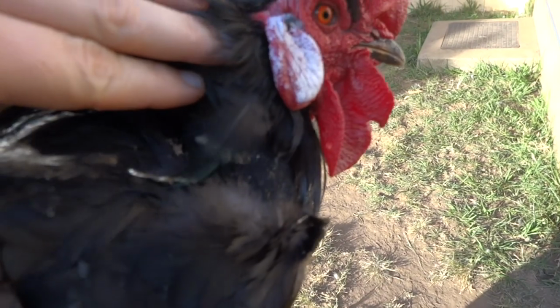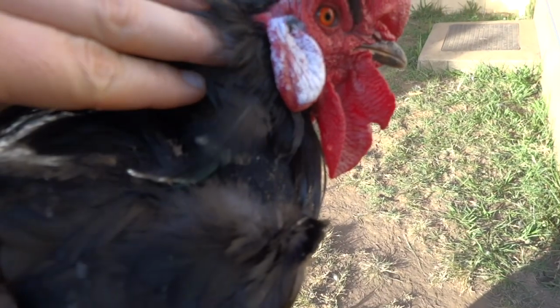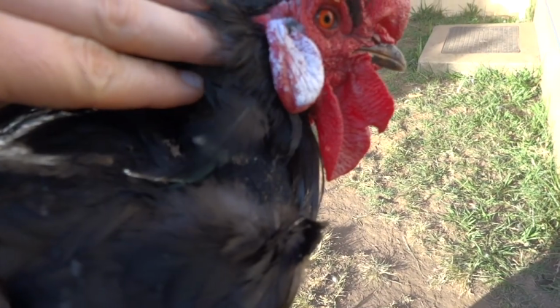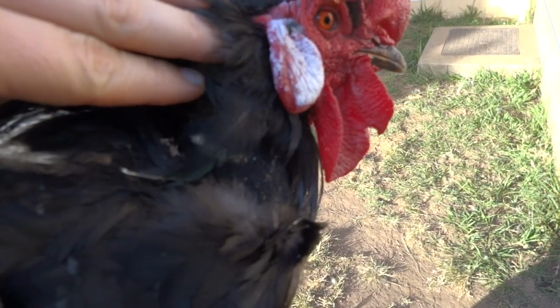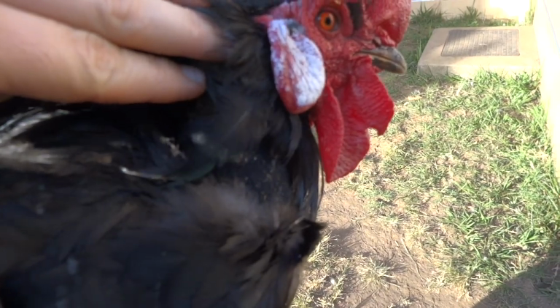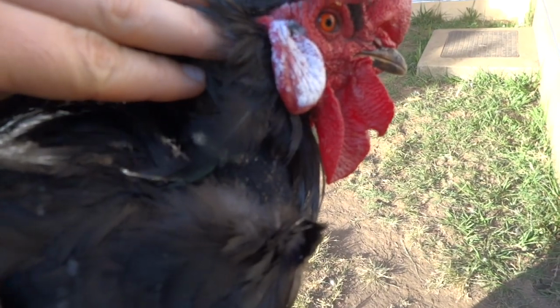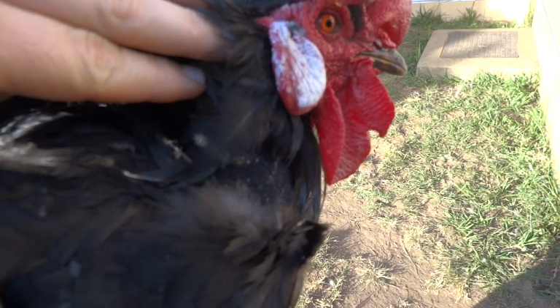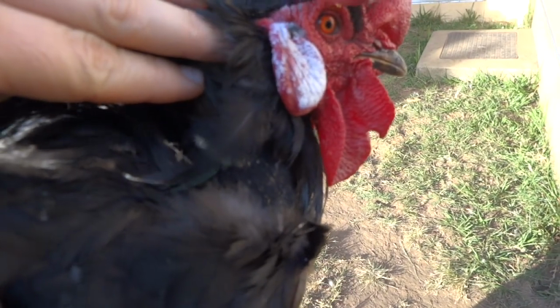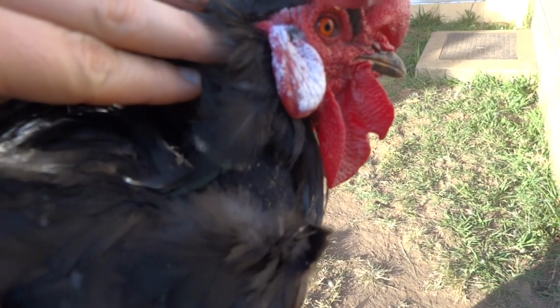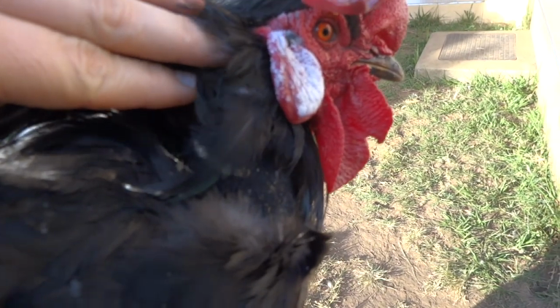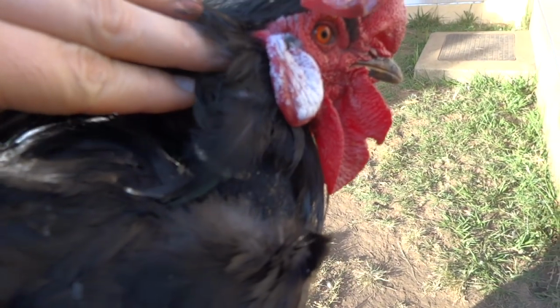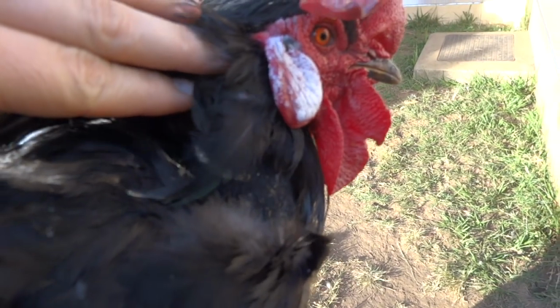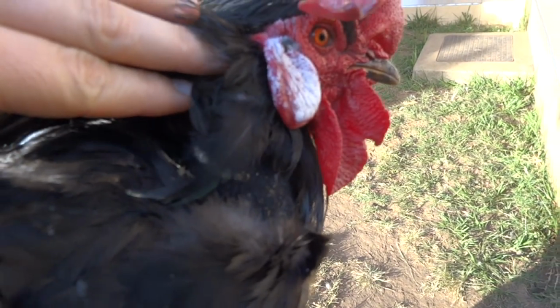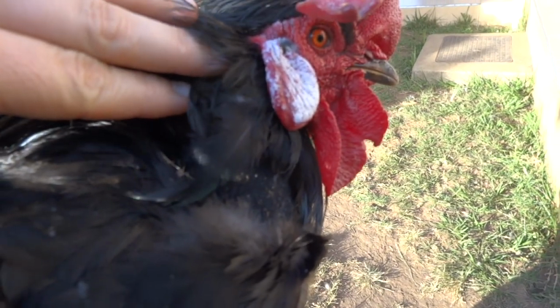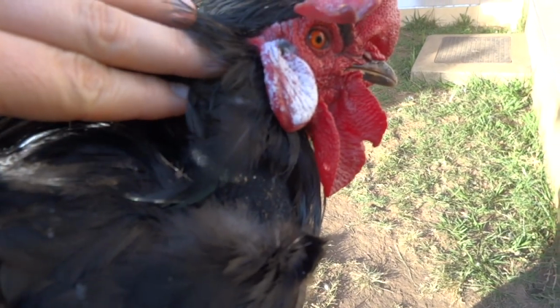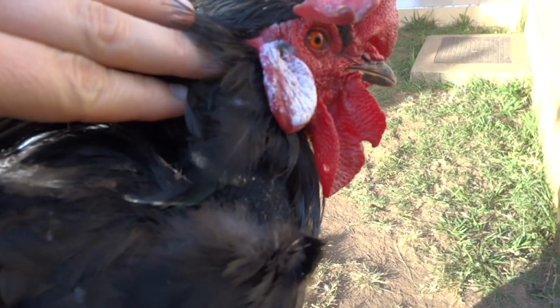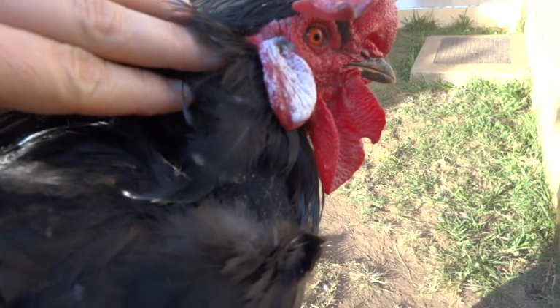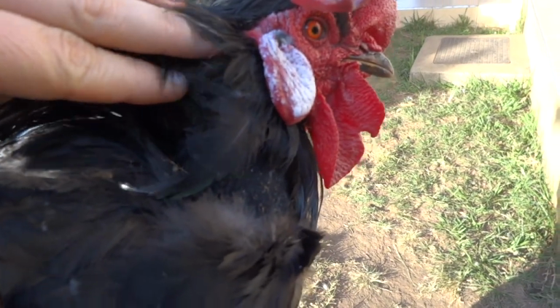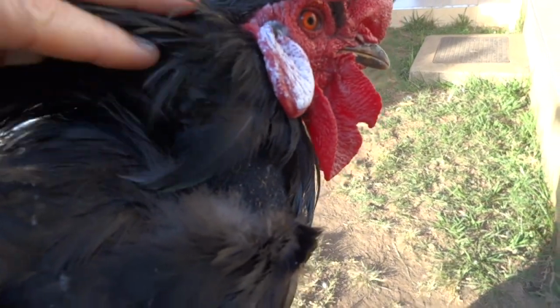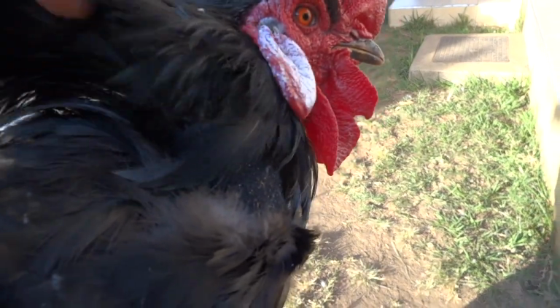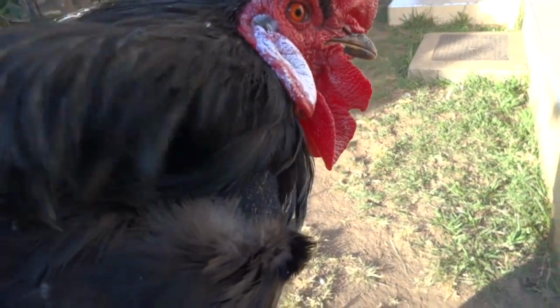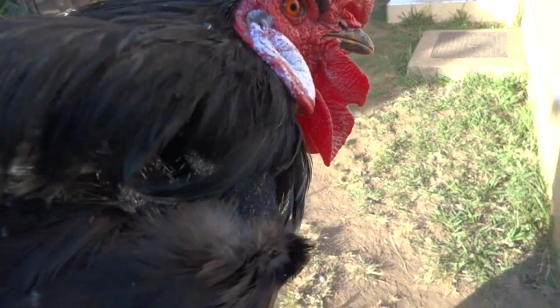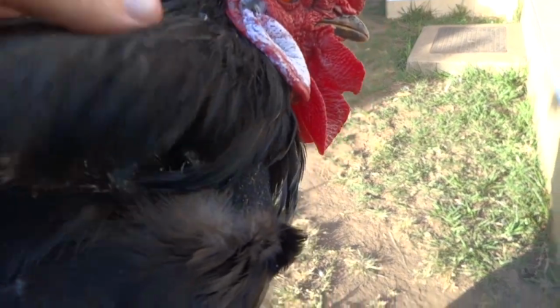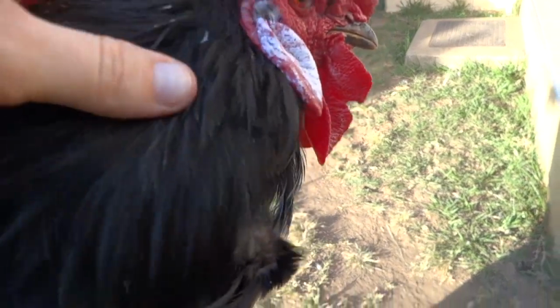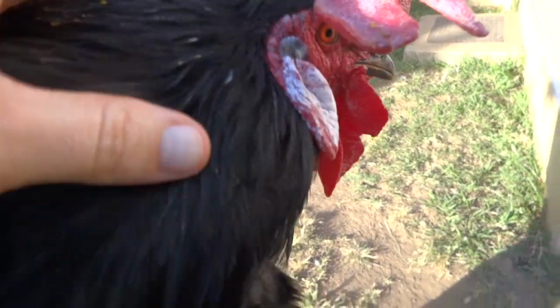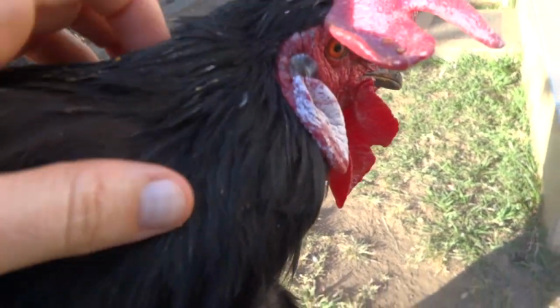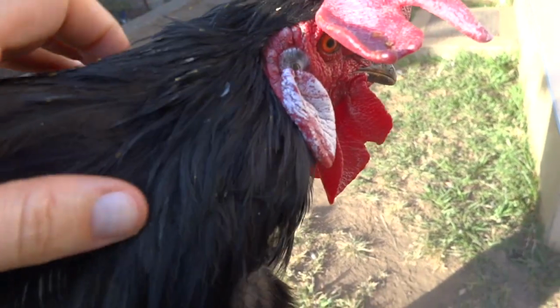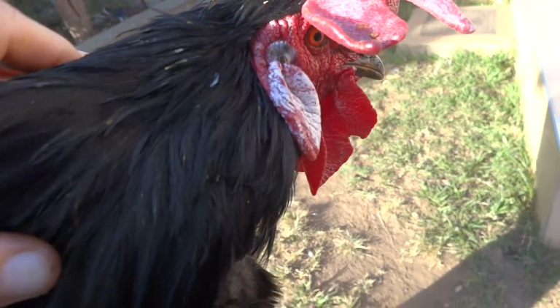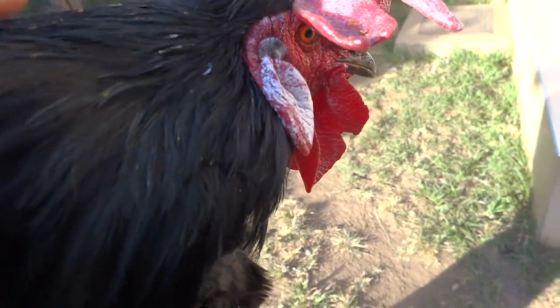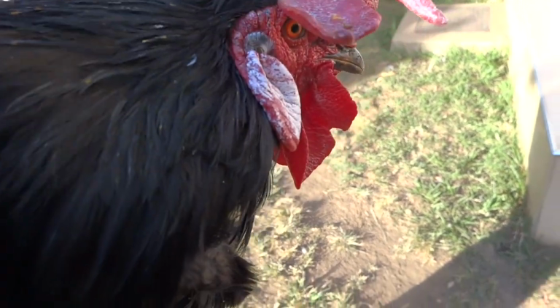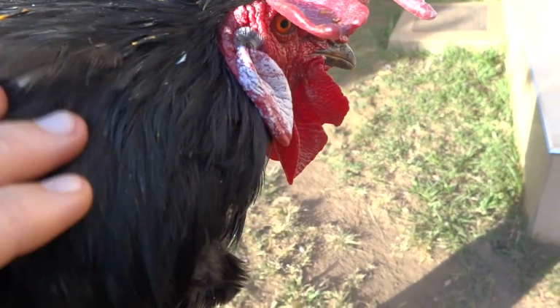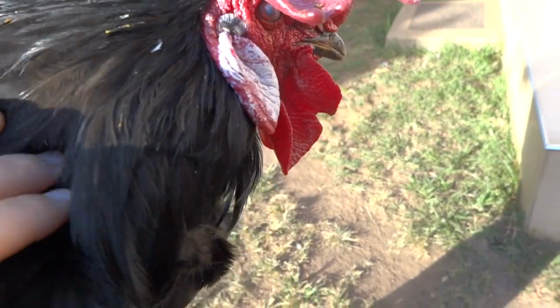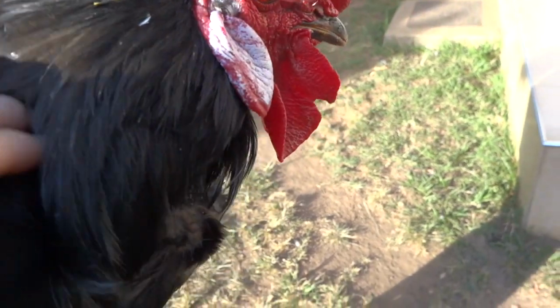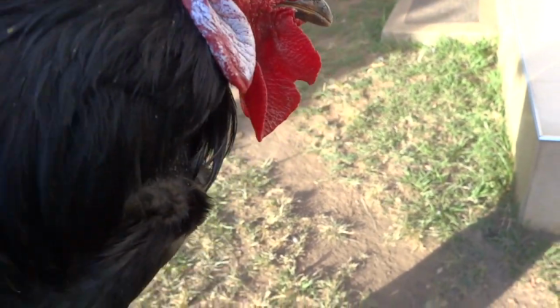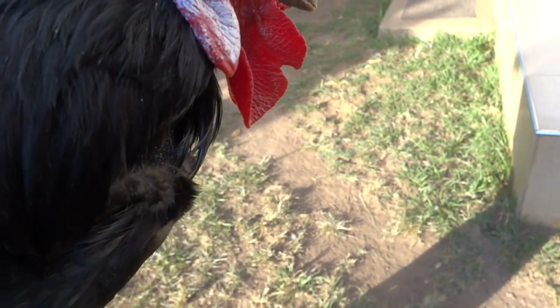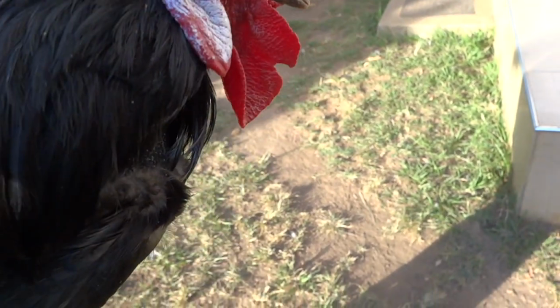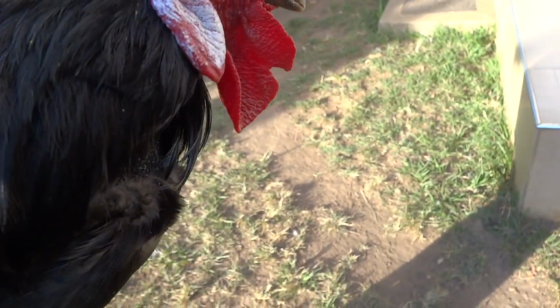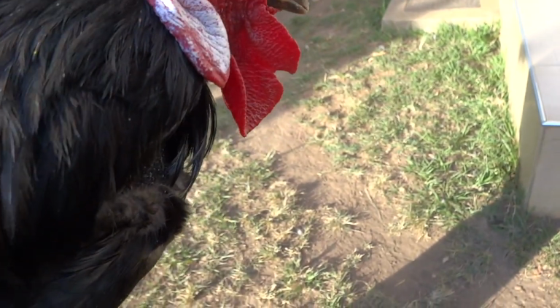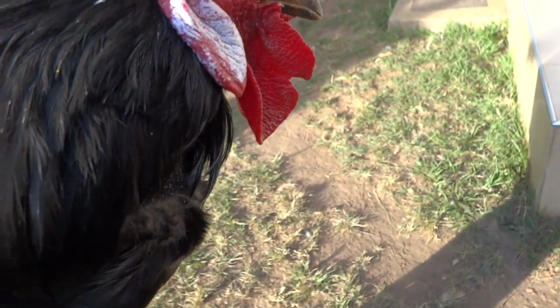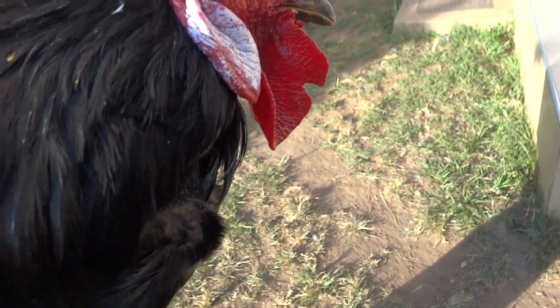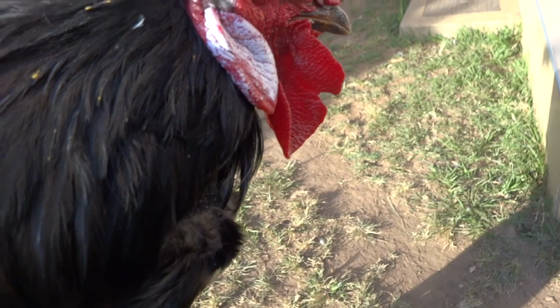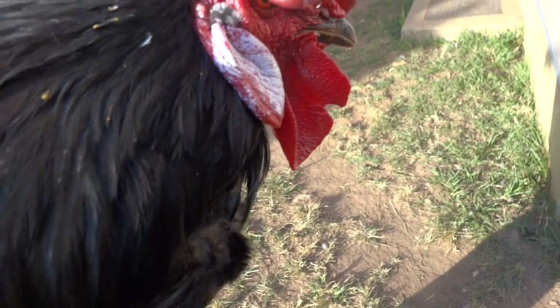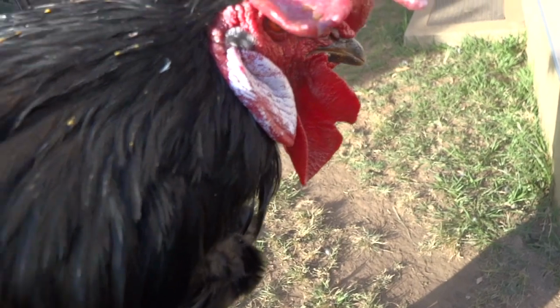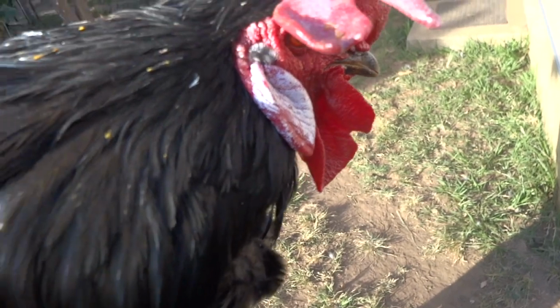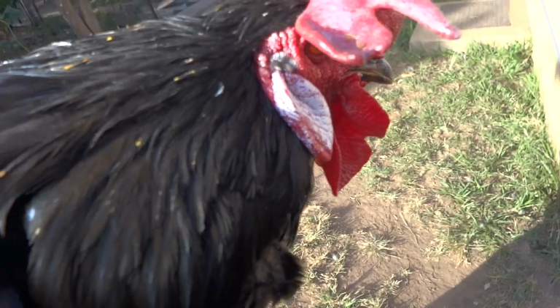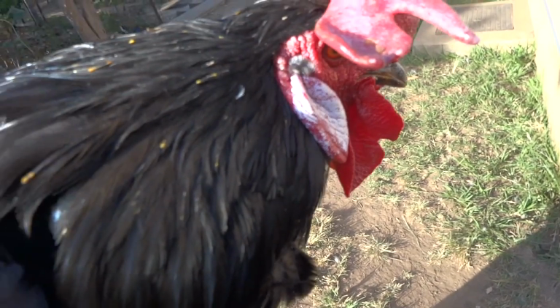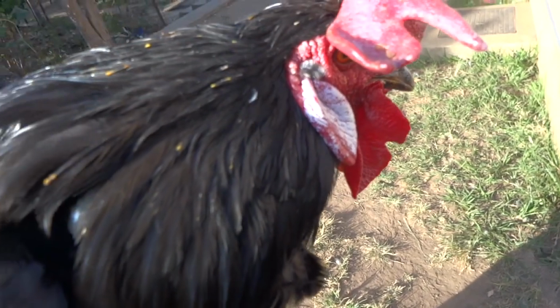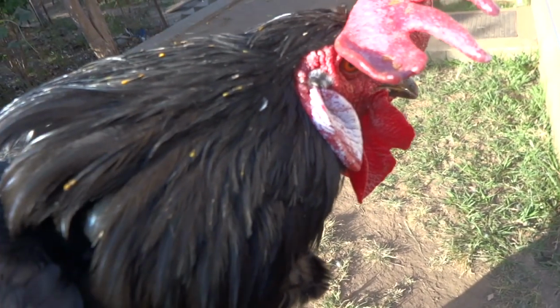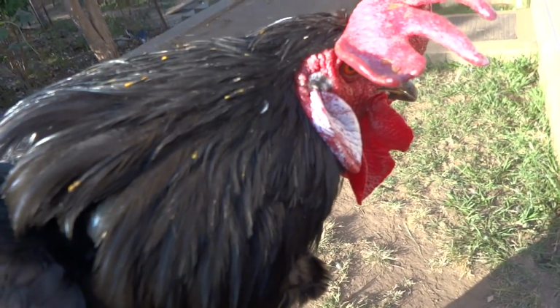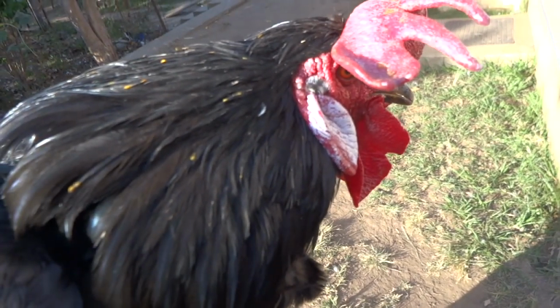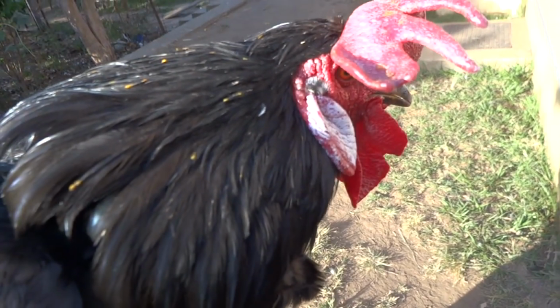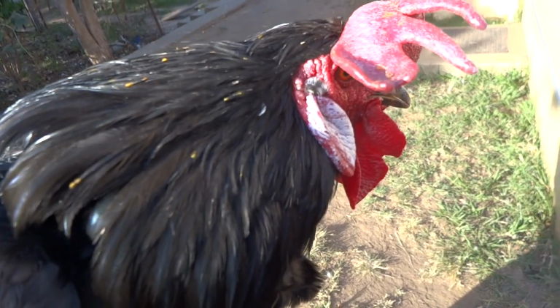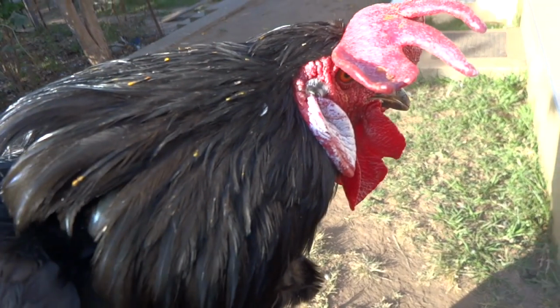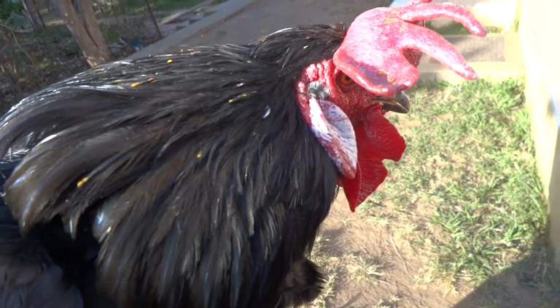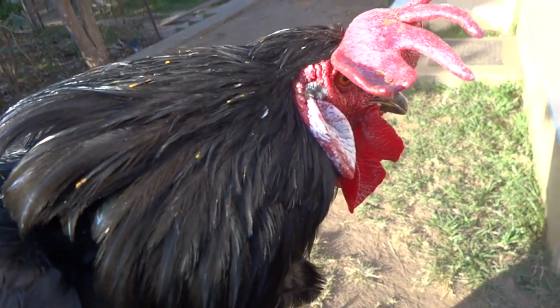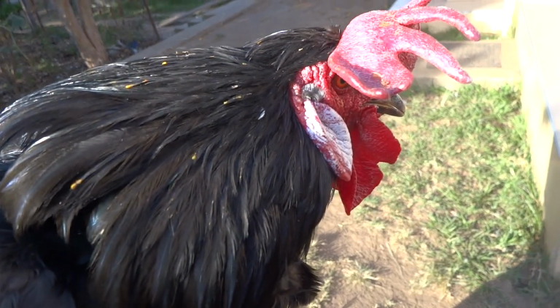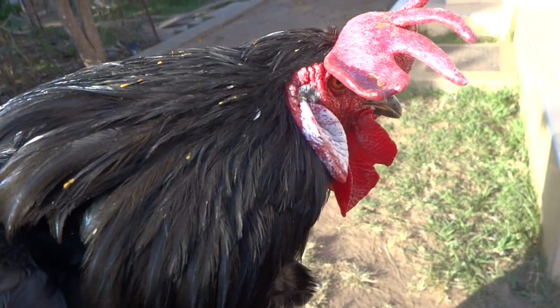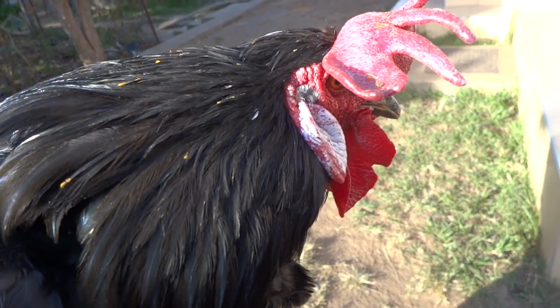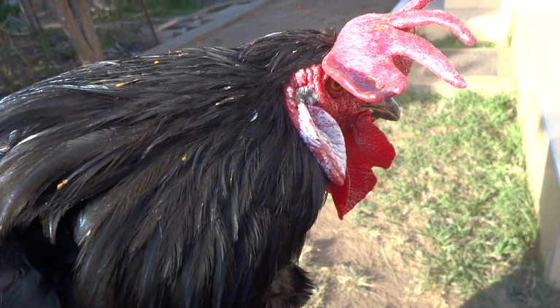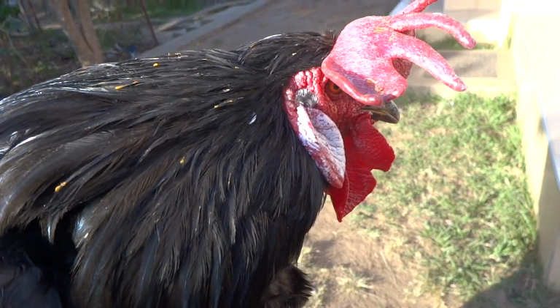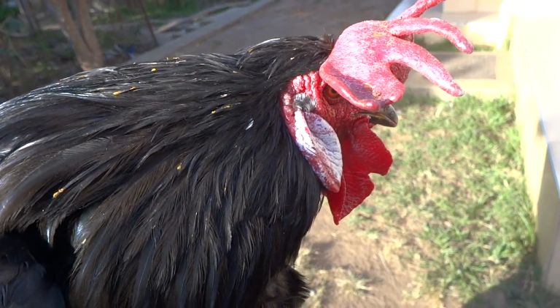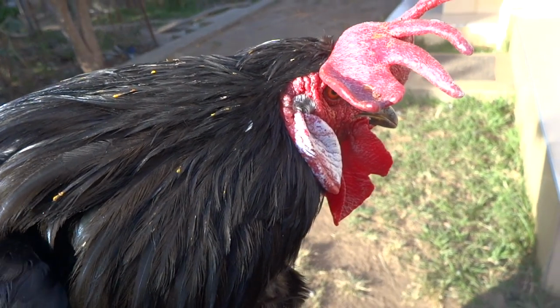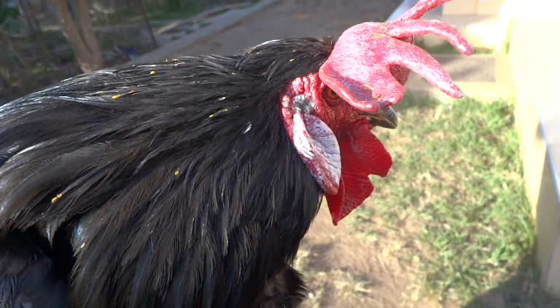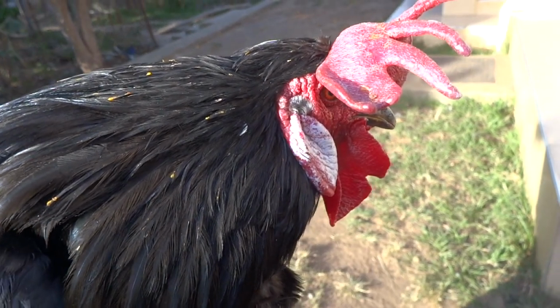It just reduces the volume when he is crowing. You can see his feathers are covering it and you can't even see it when it is on.